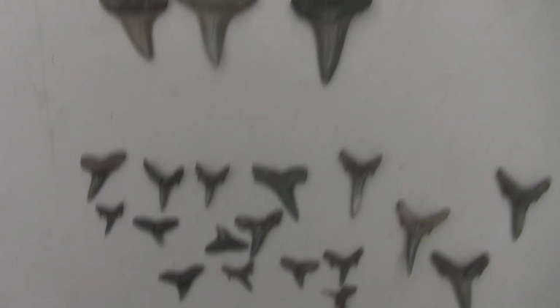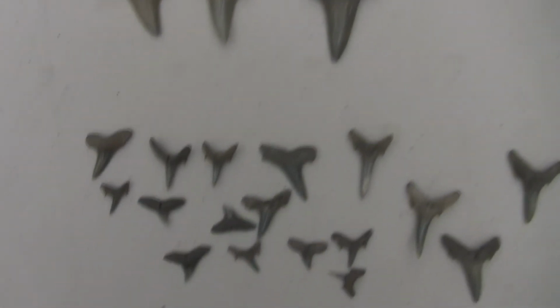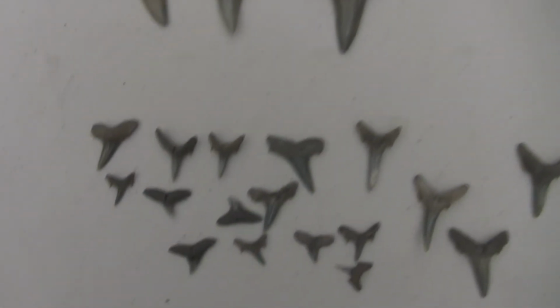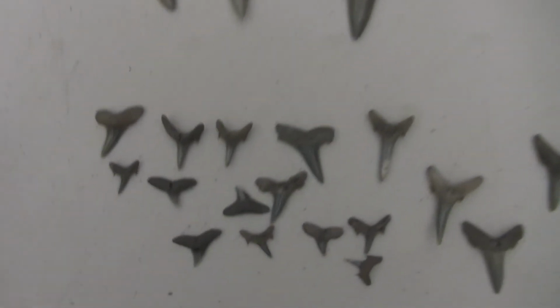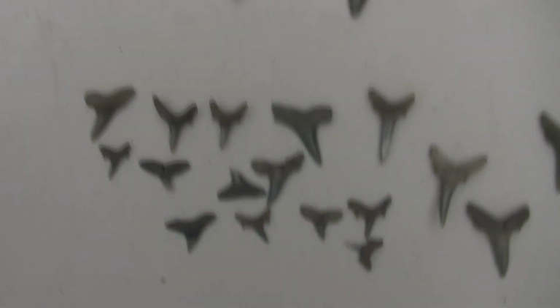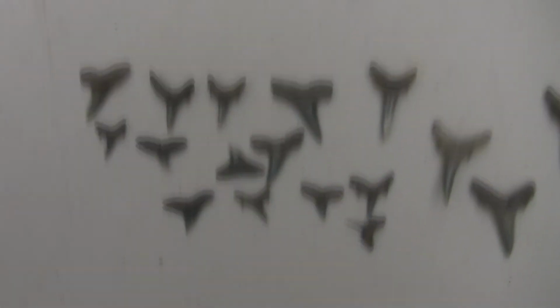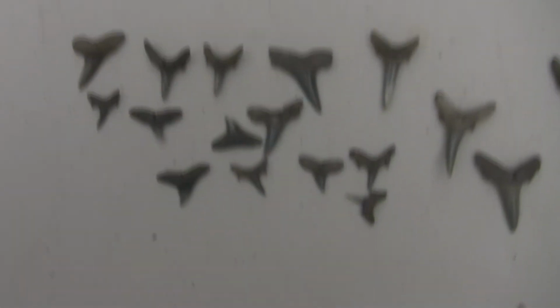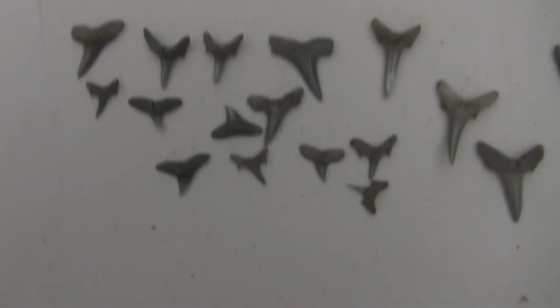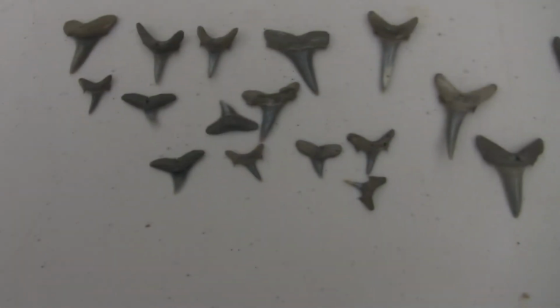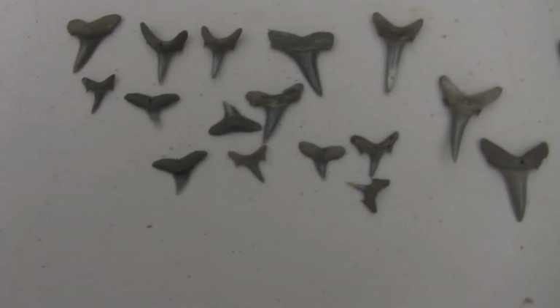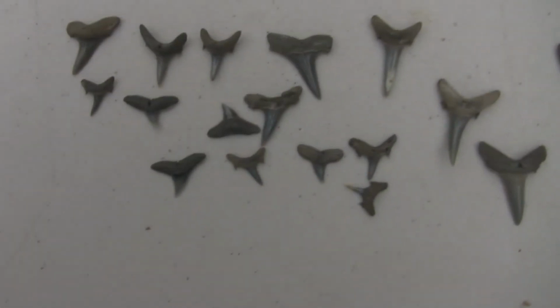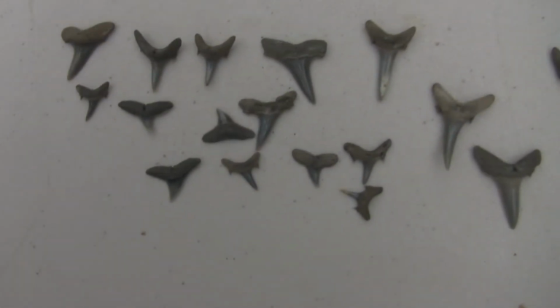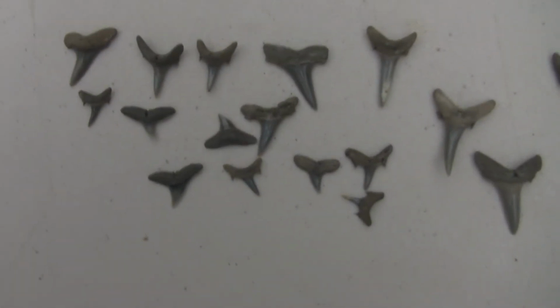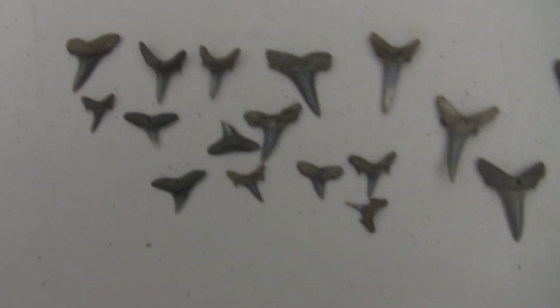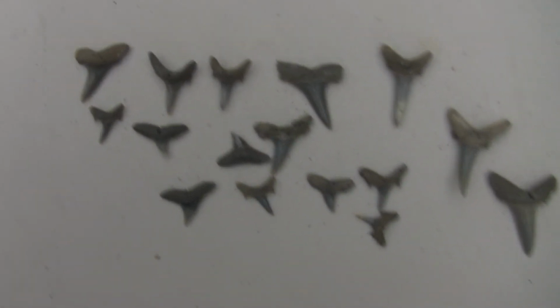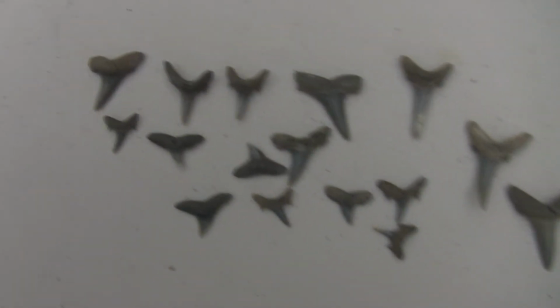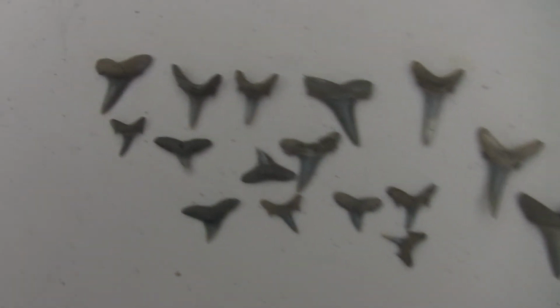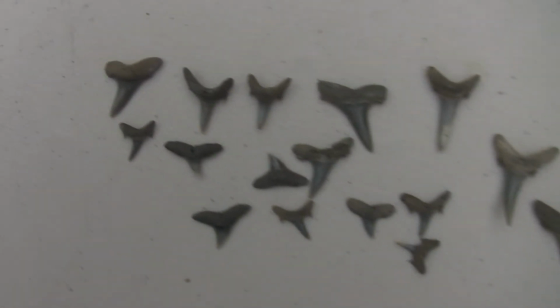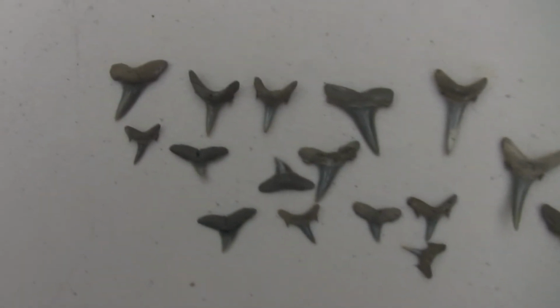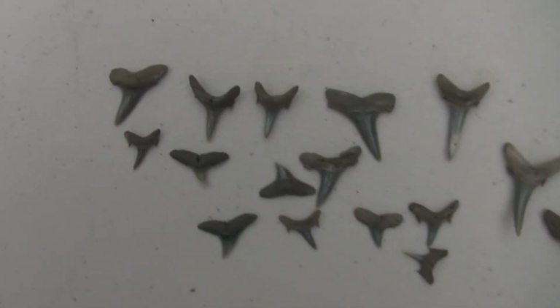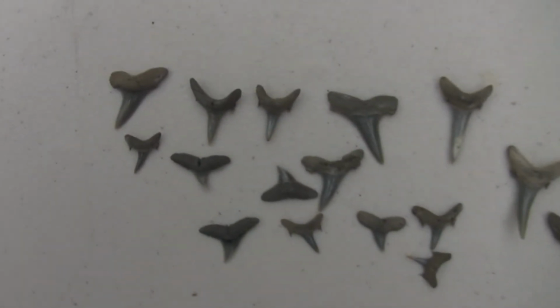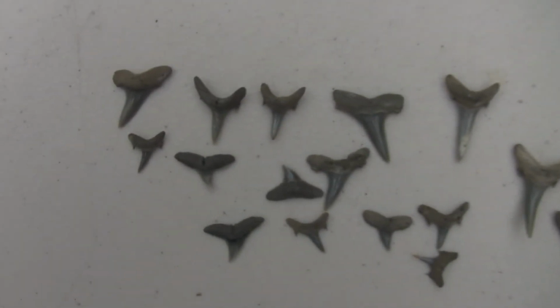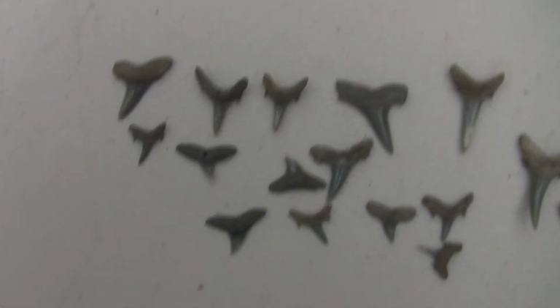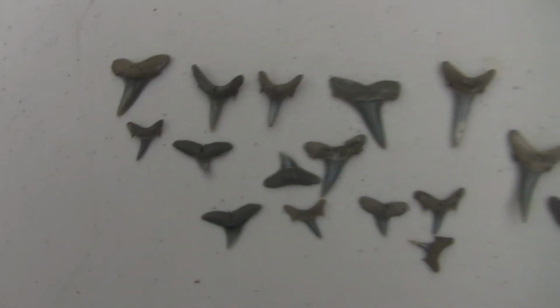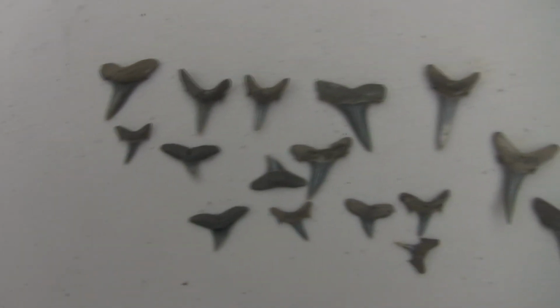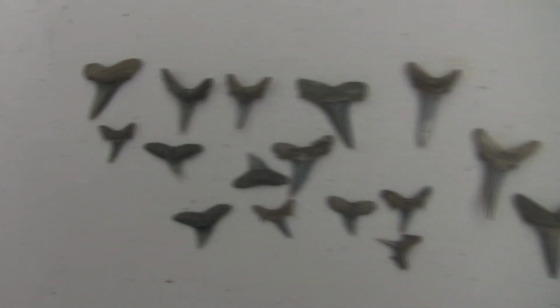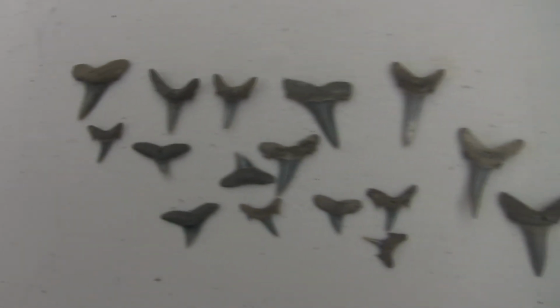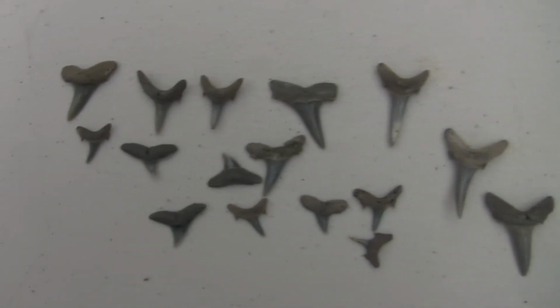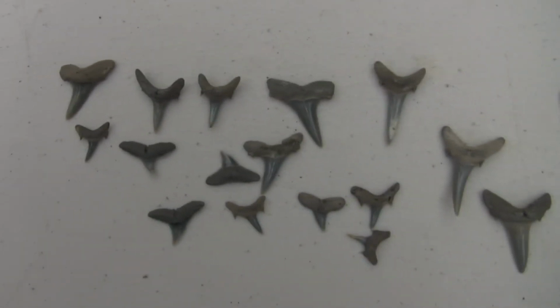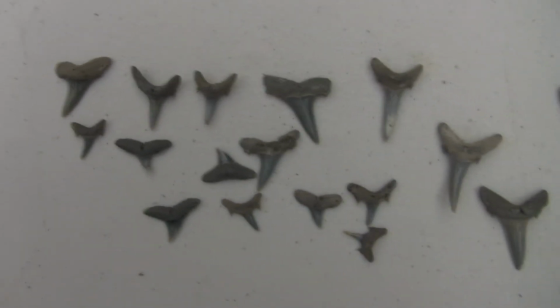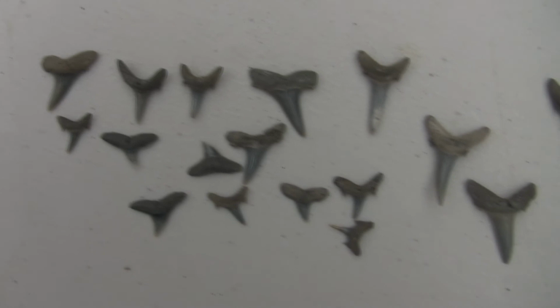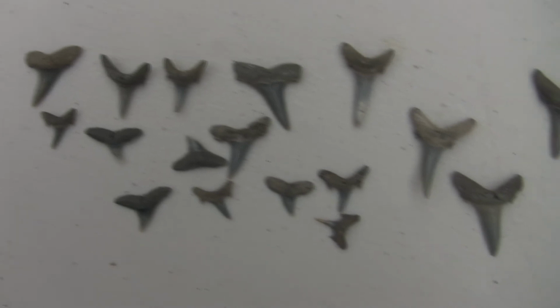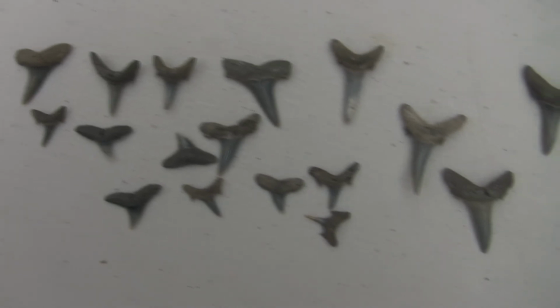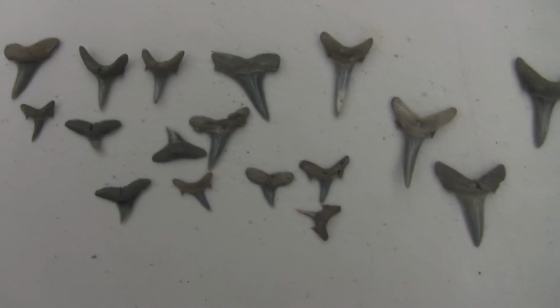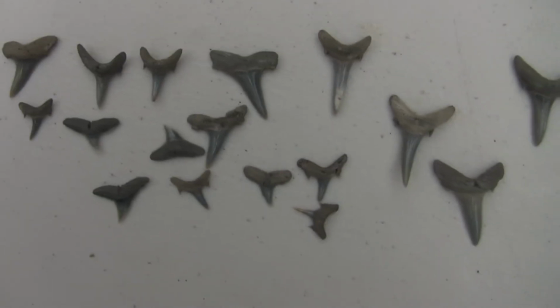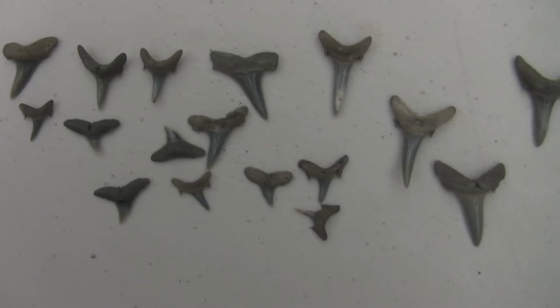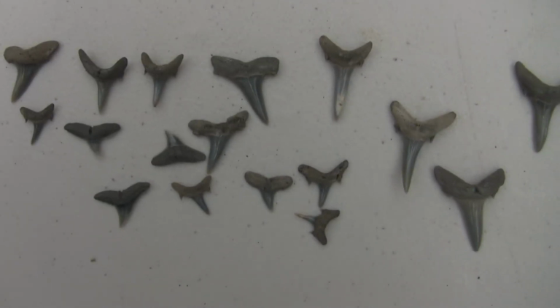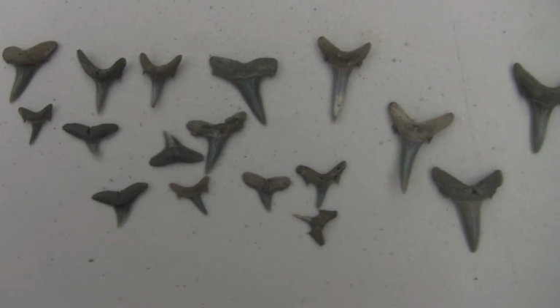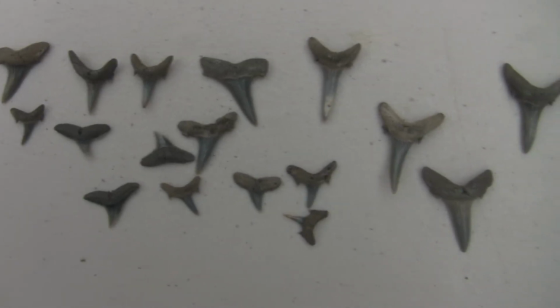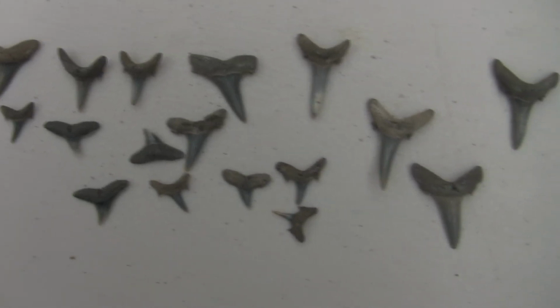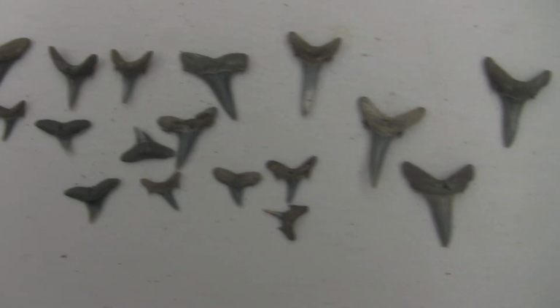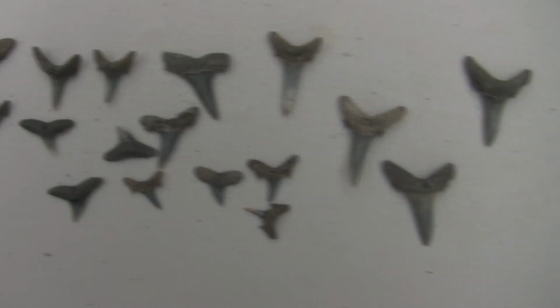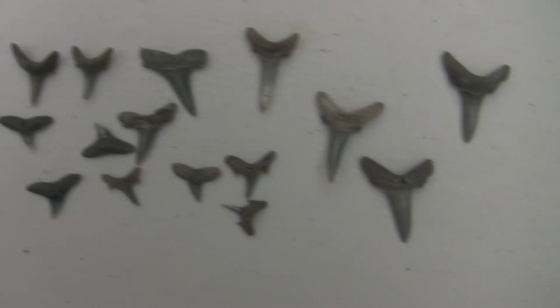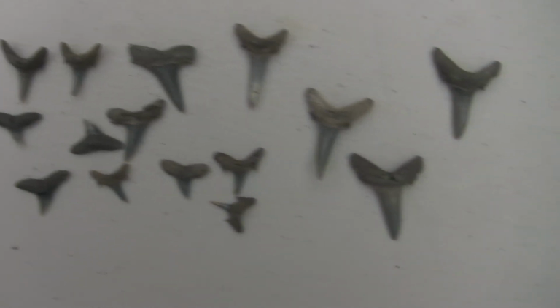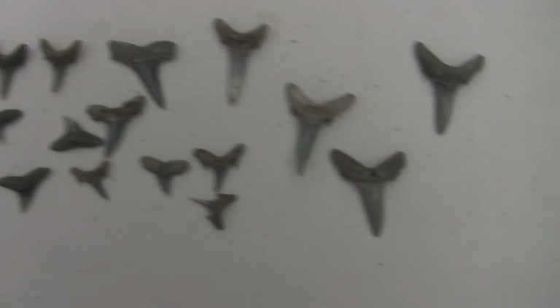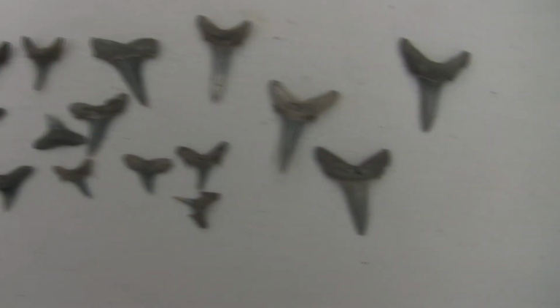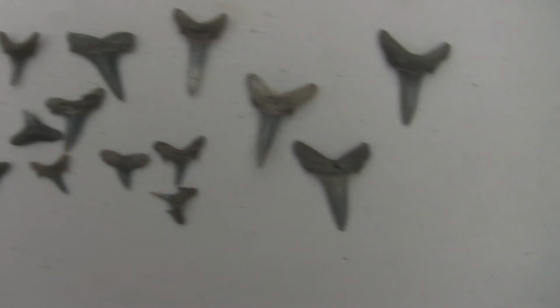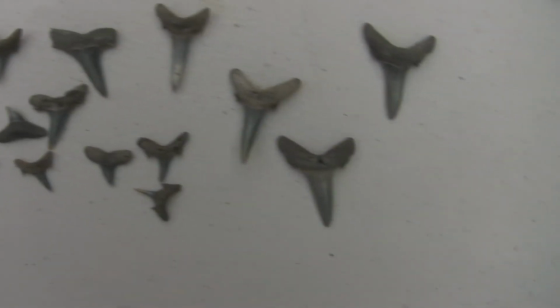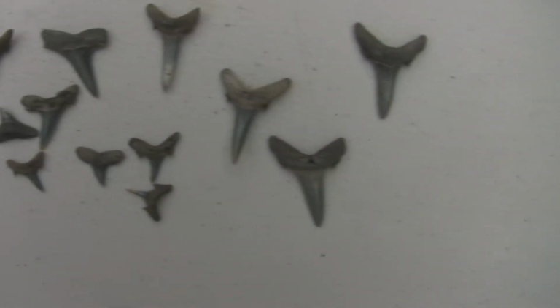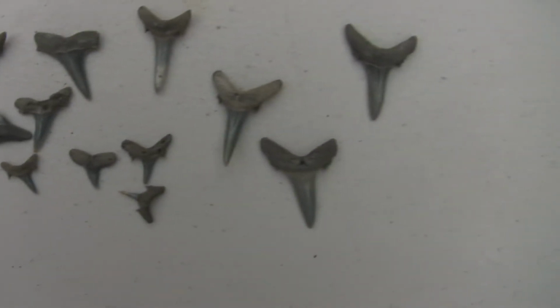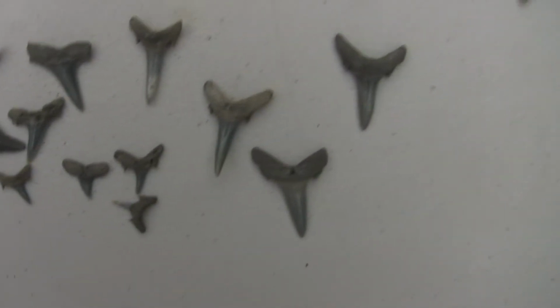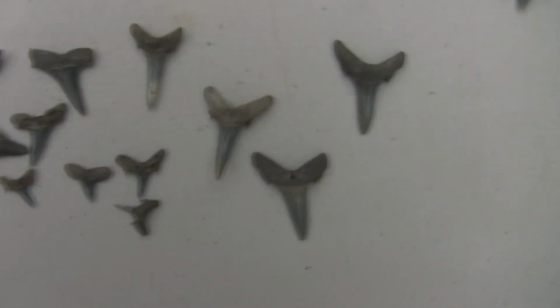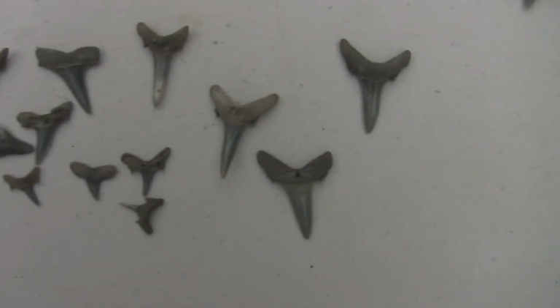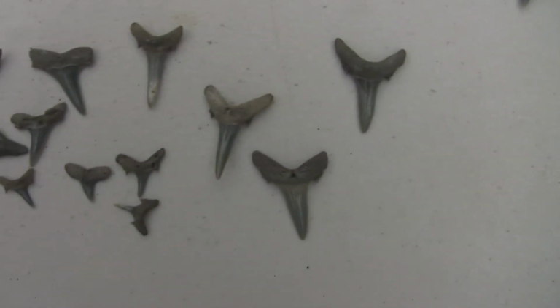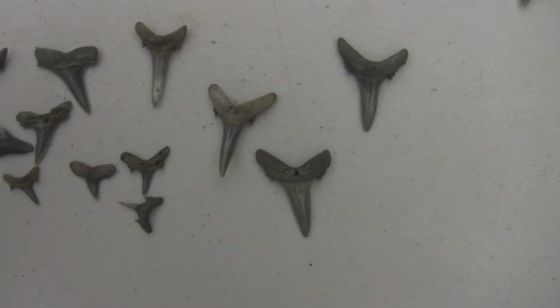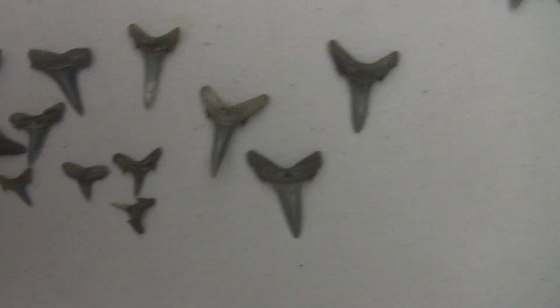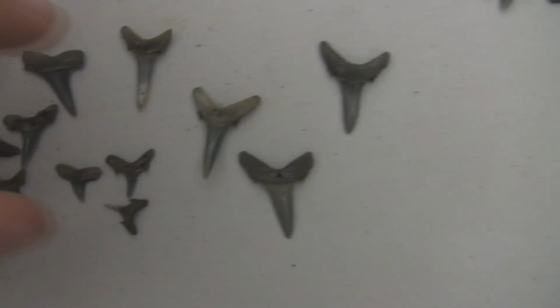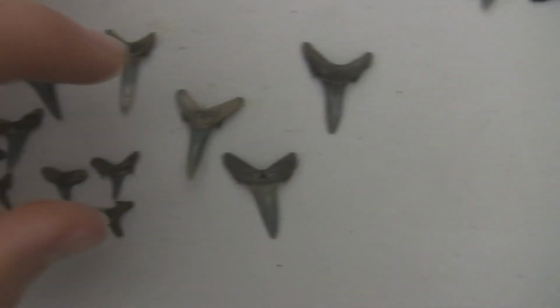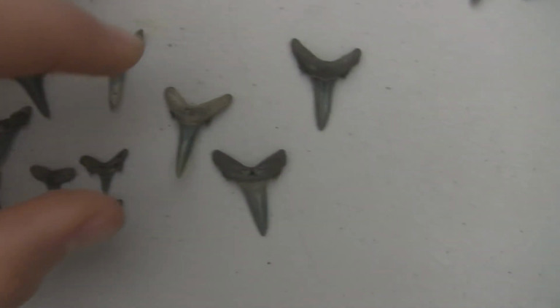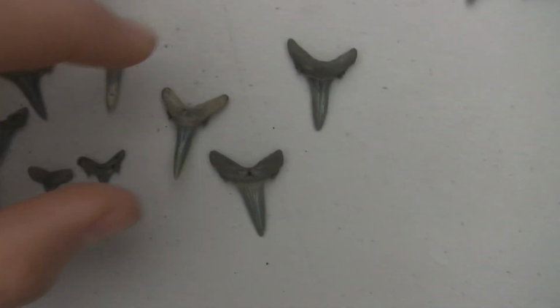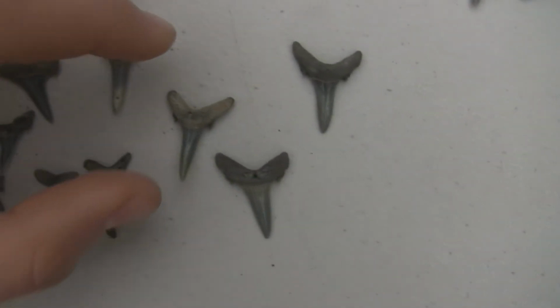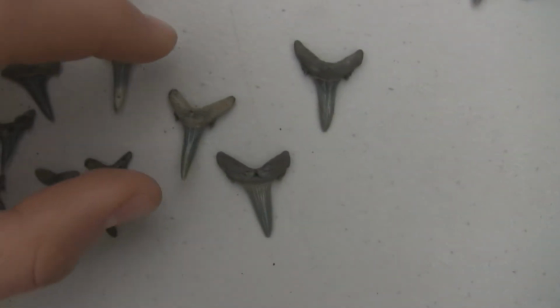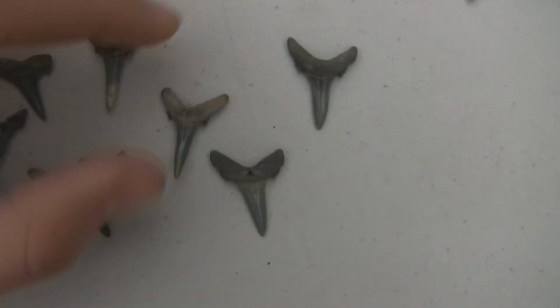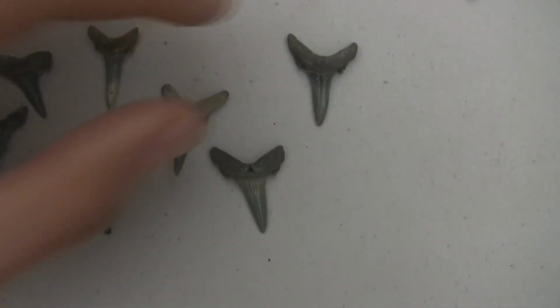And here are some of the sand tiger teeth — some of the smaller teeth, but they're still really nice.